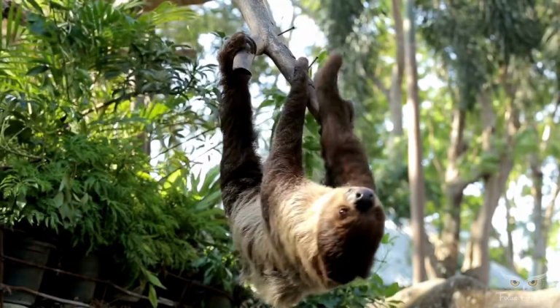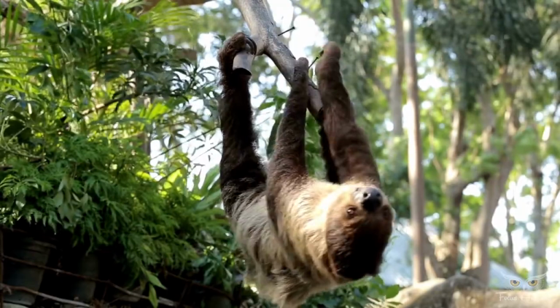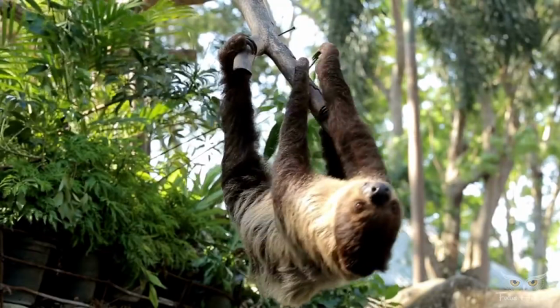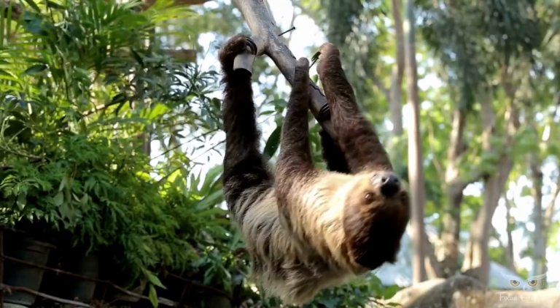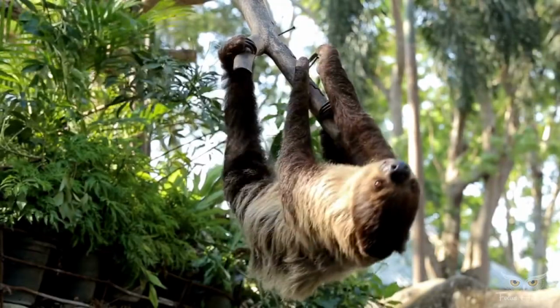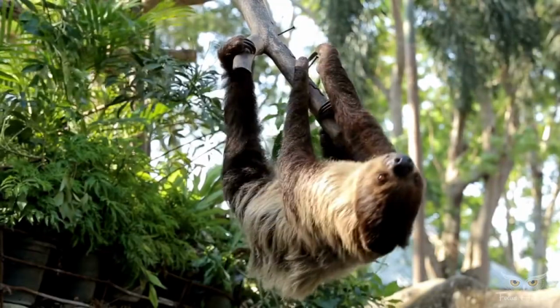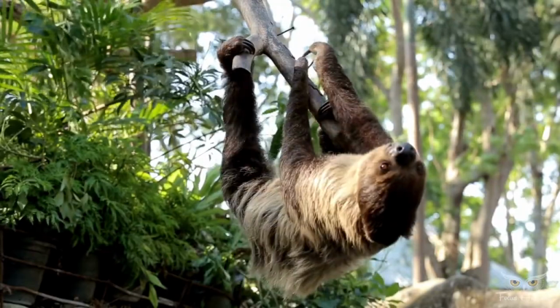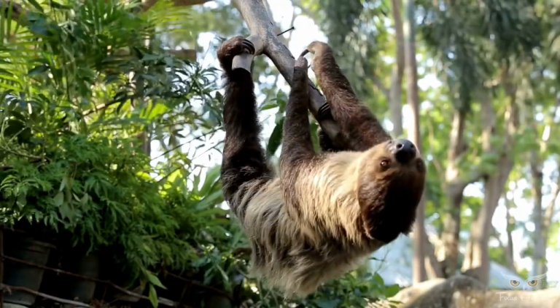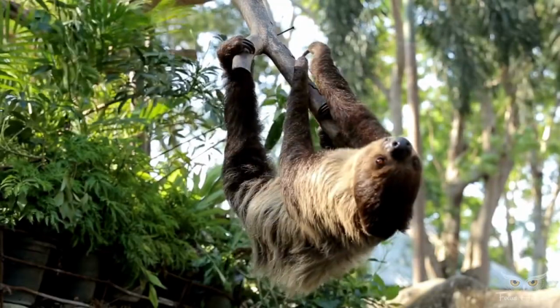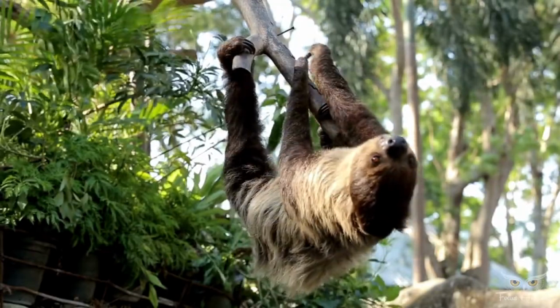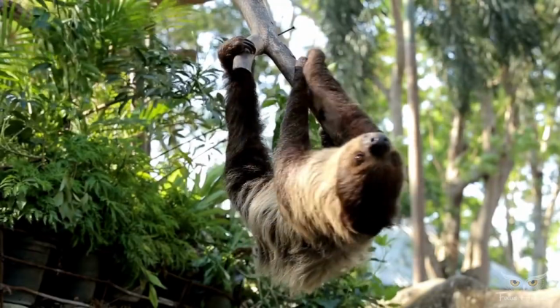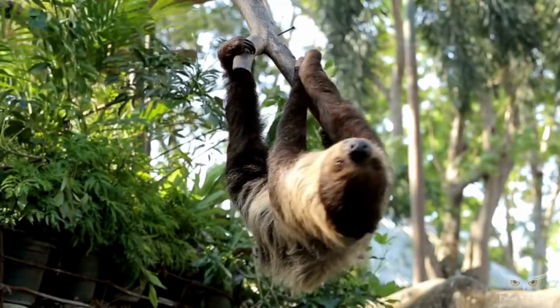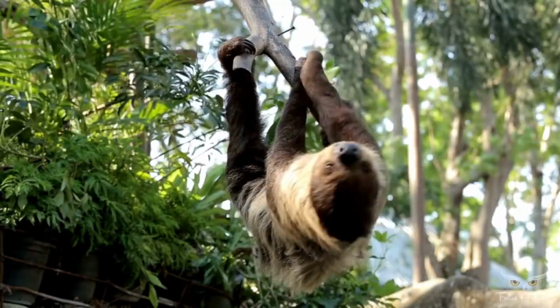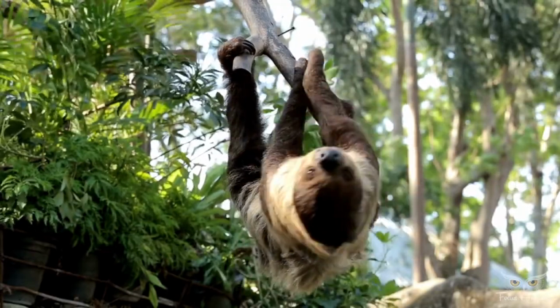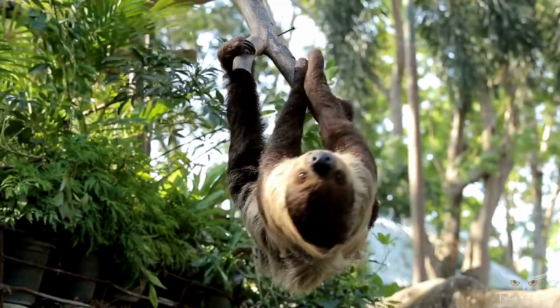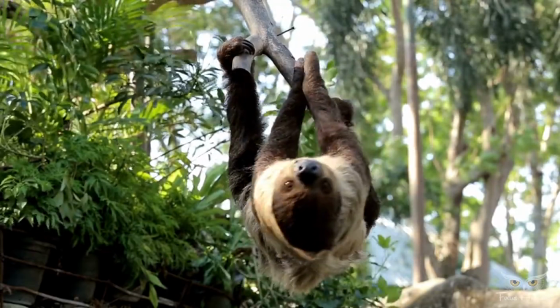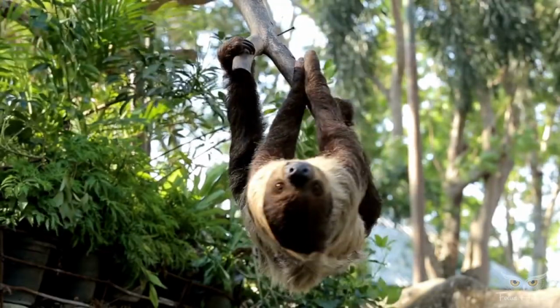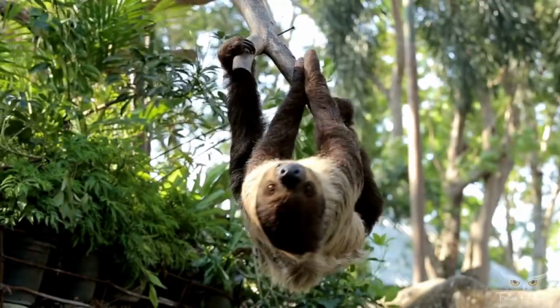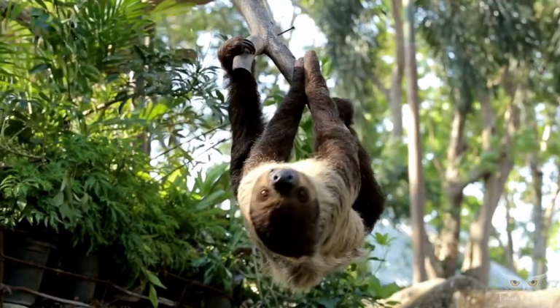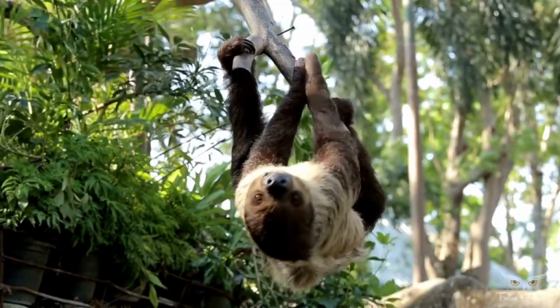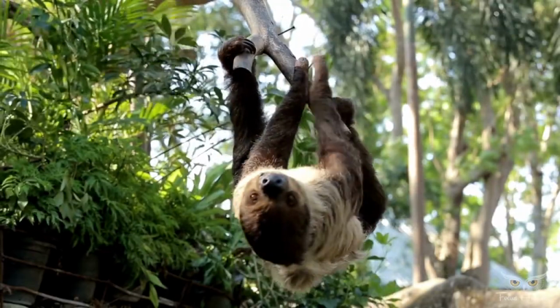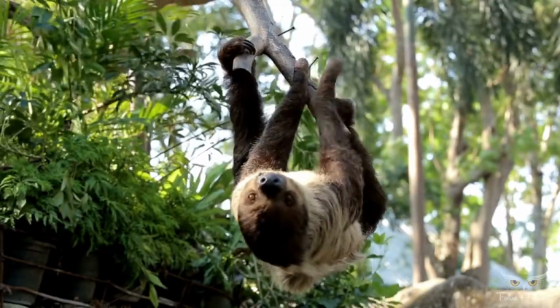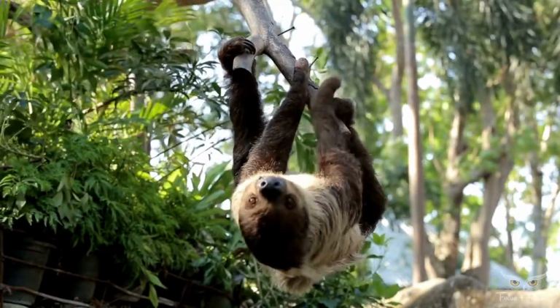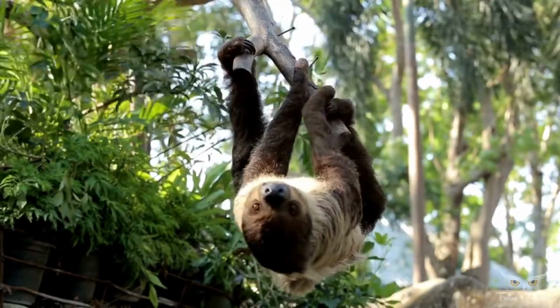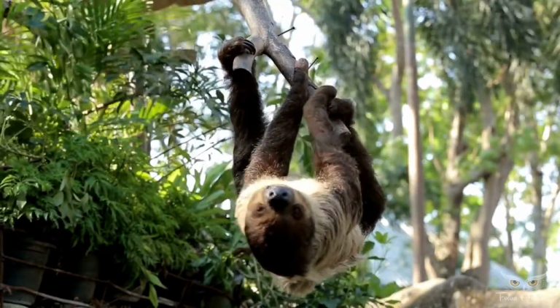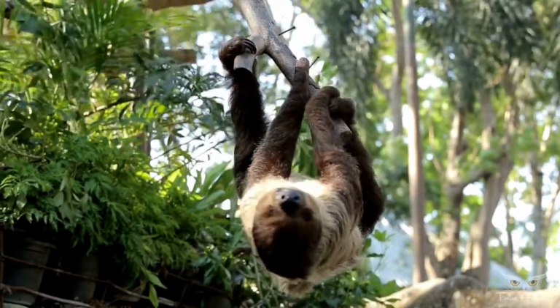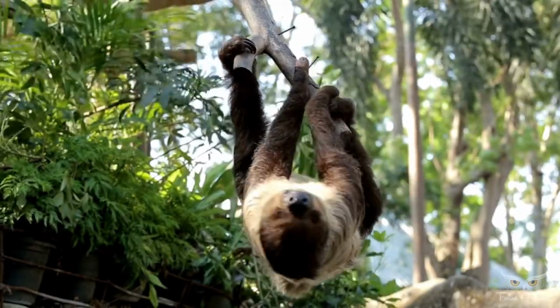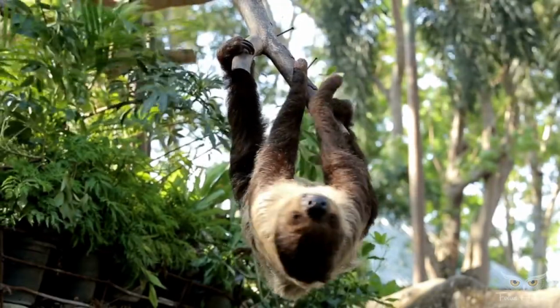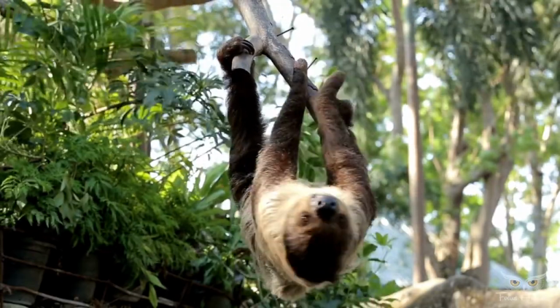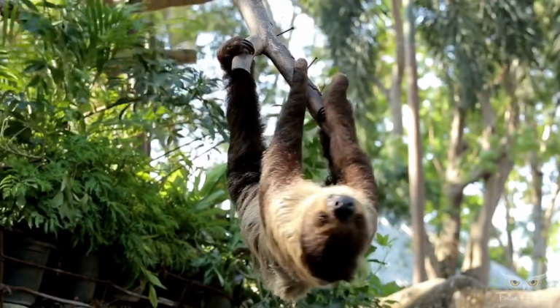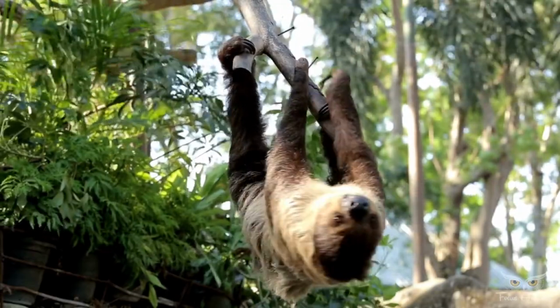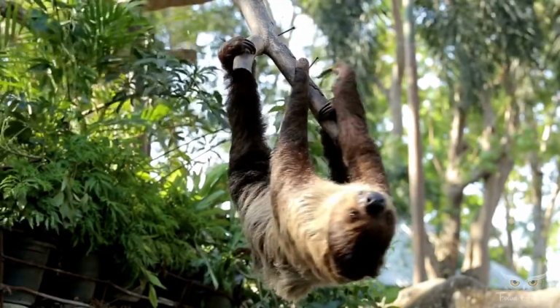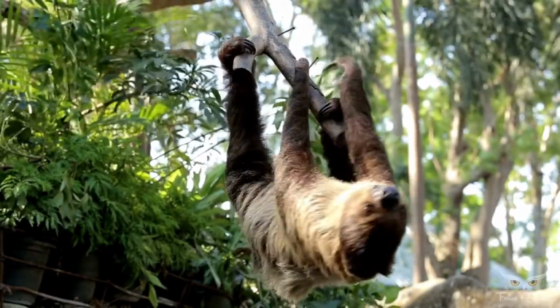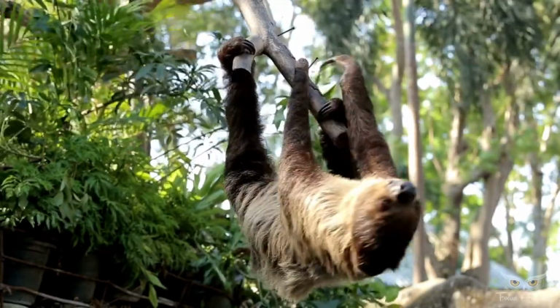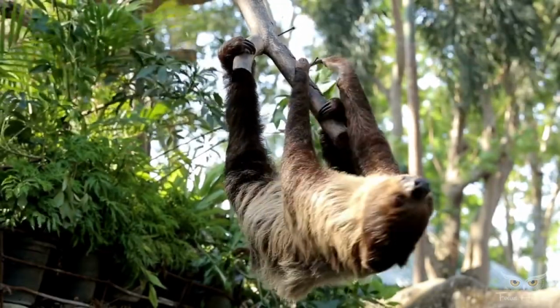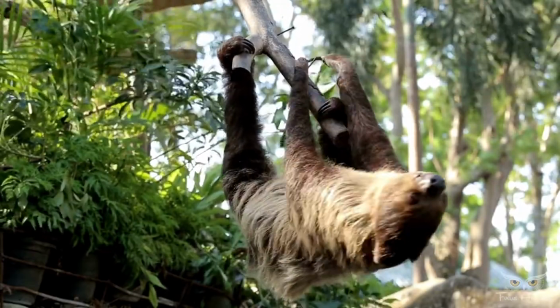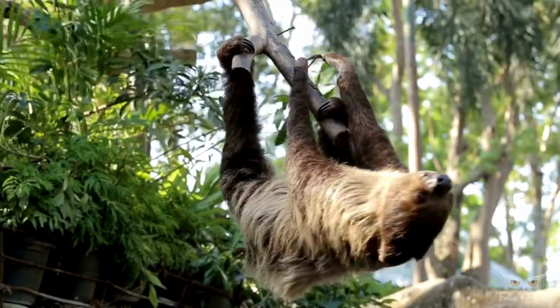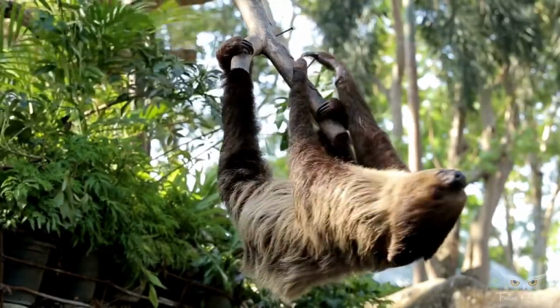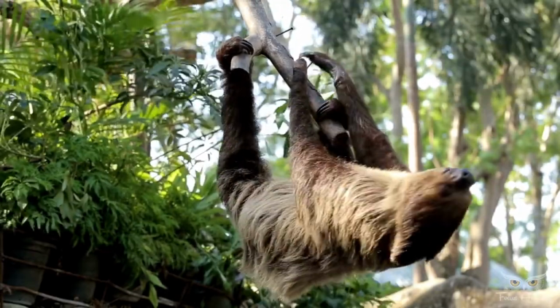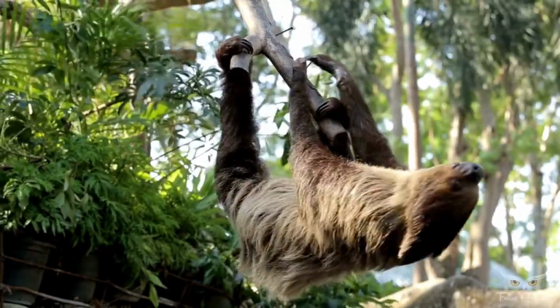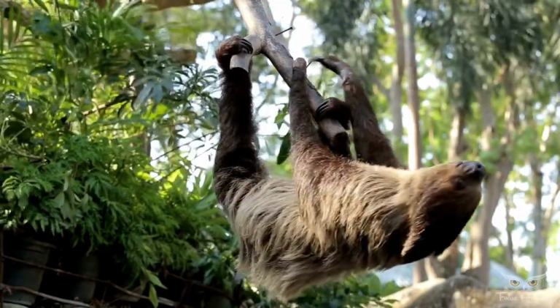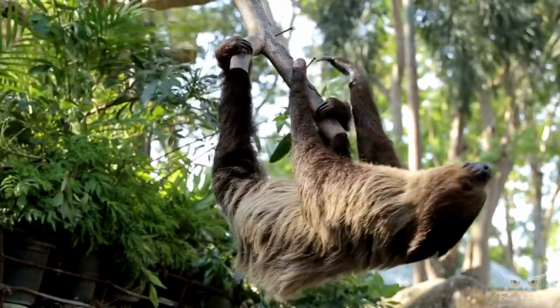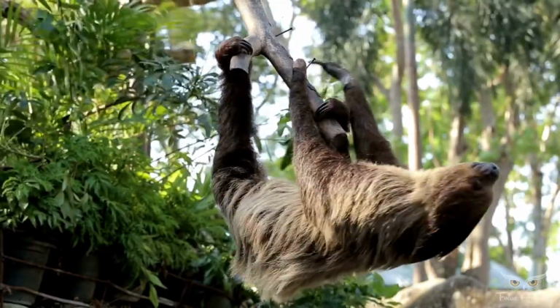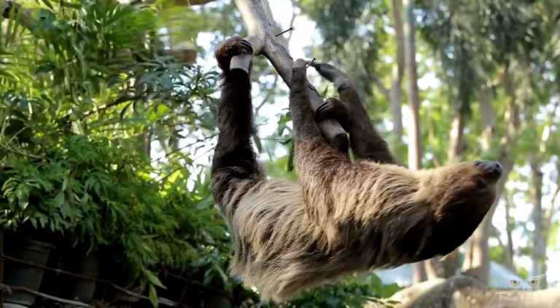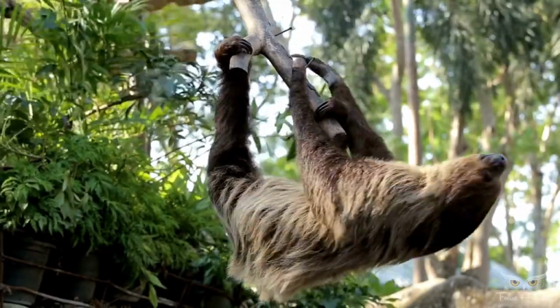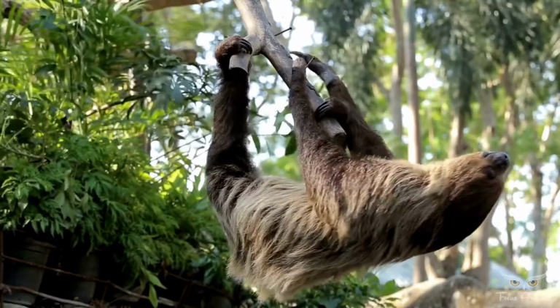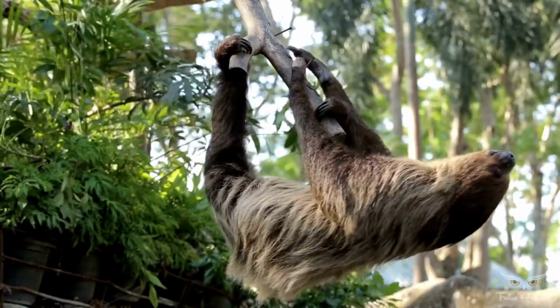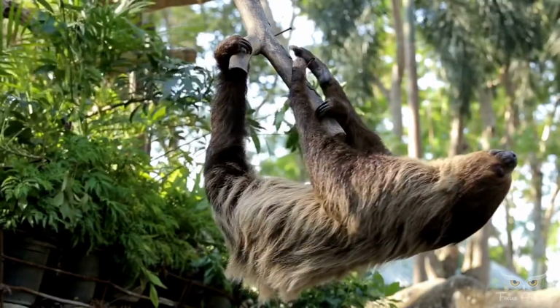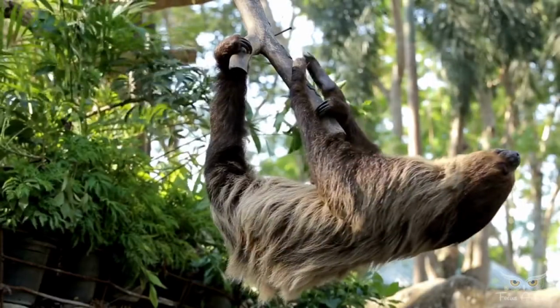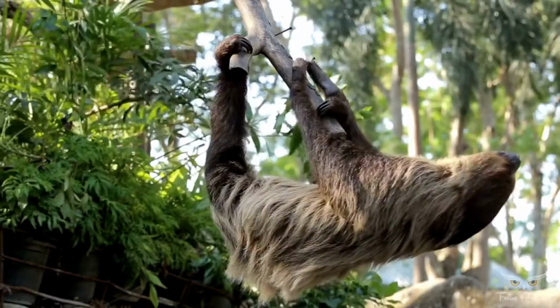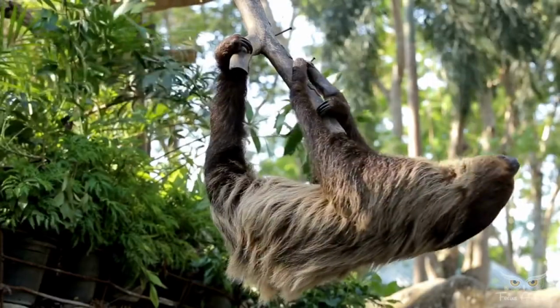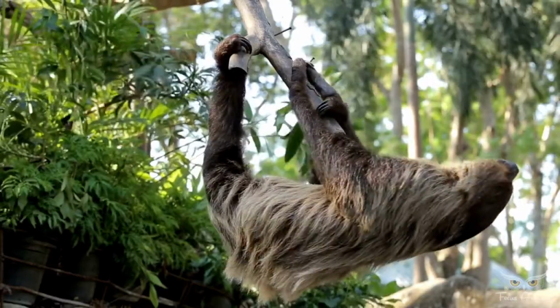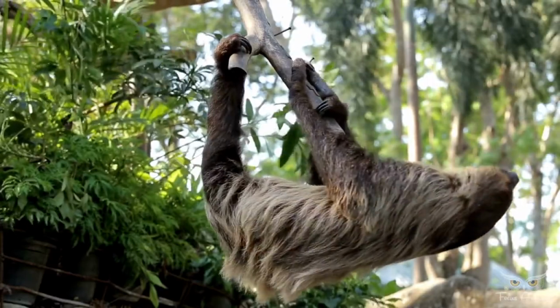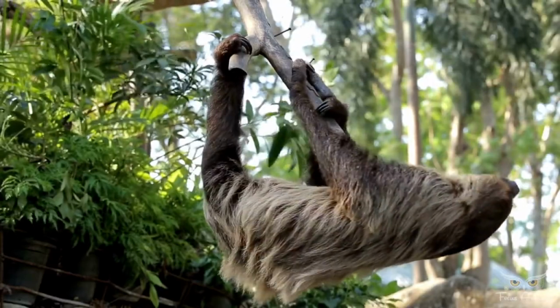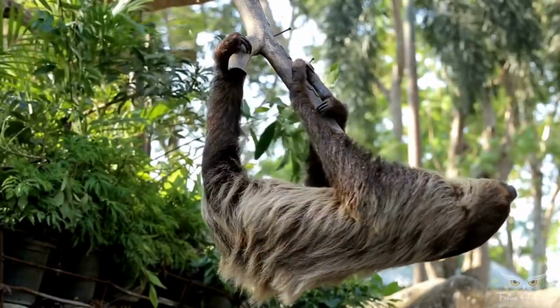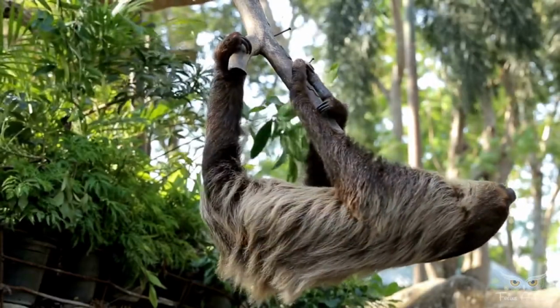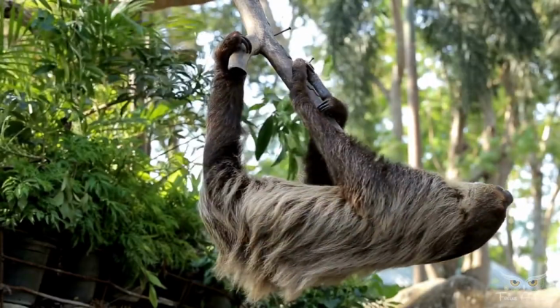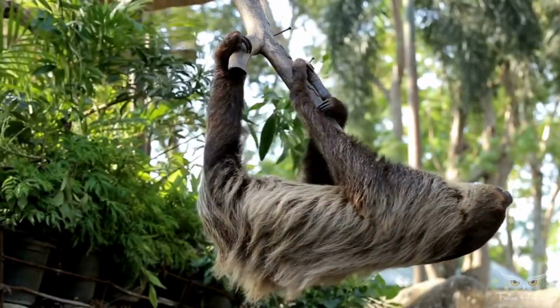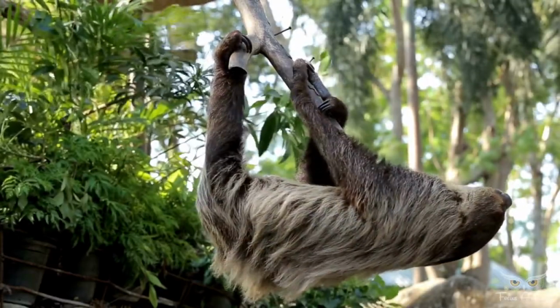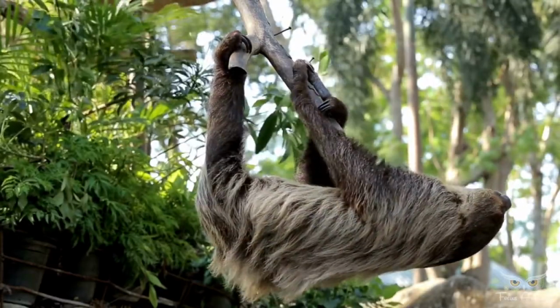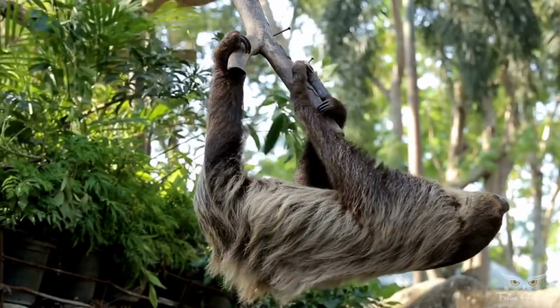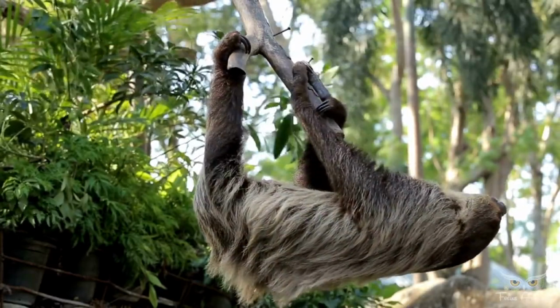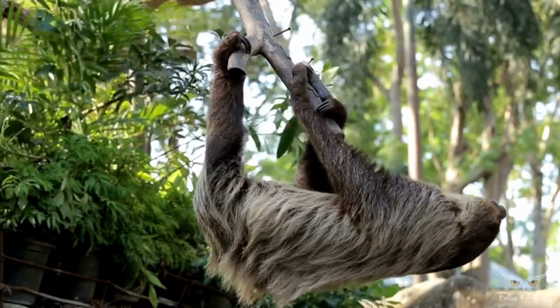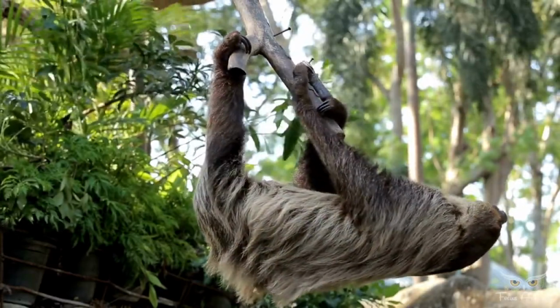While they sometimes sit on top of branches, they usually eat, sleep, and even give birth hanging from branches.